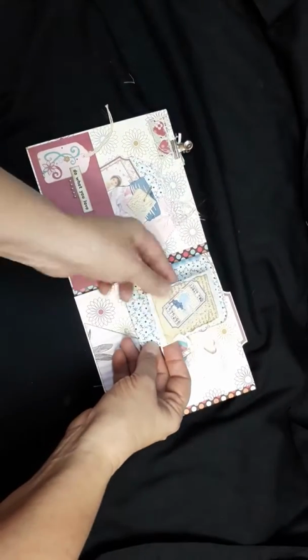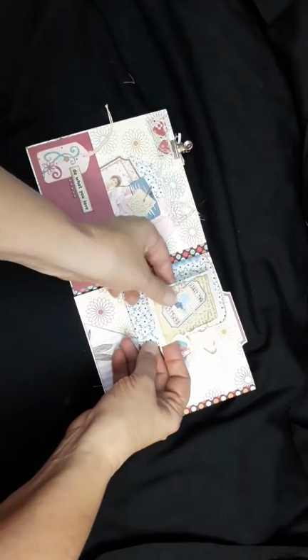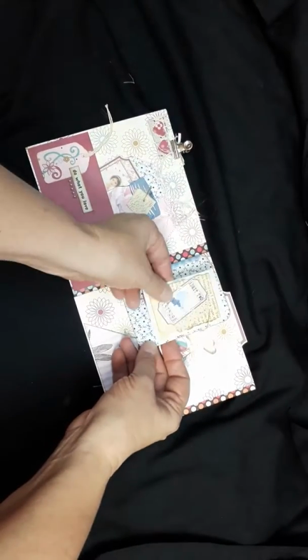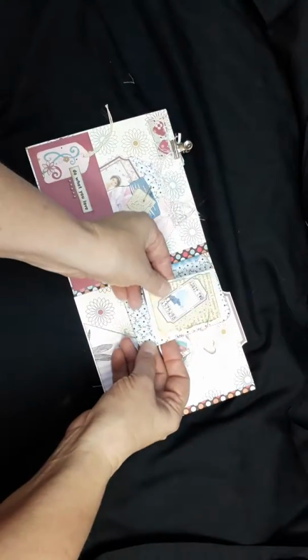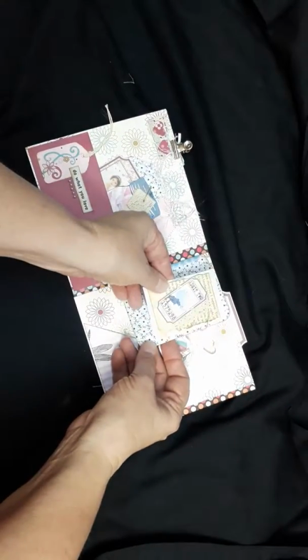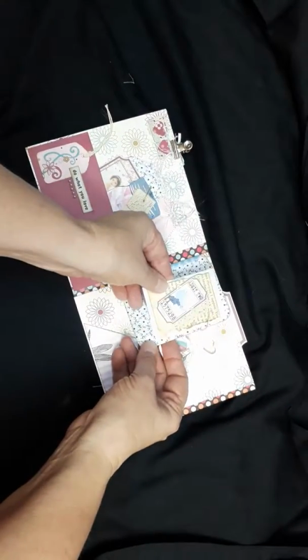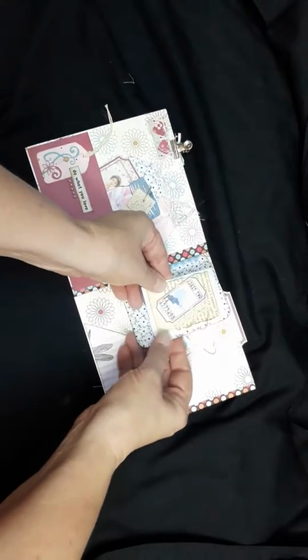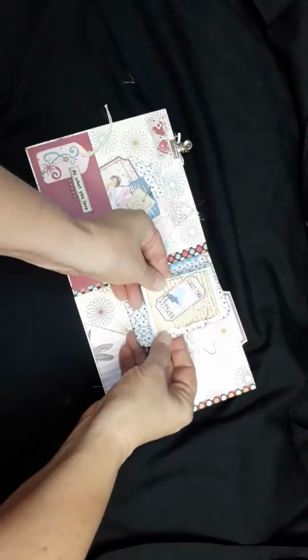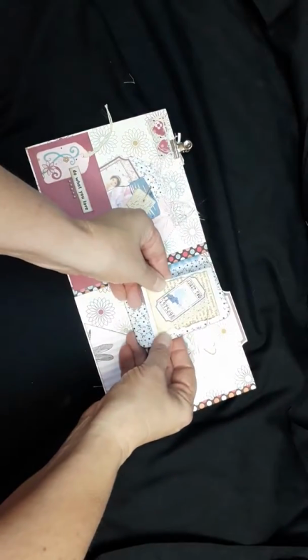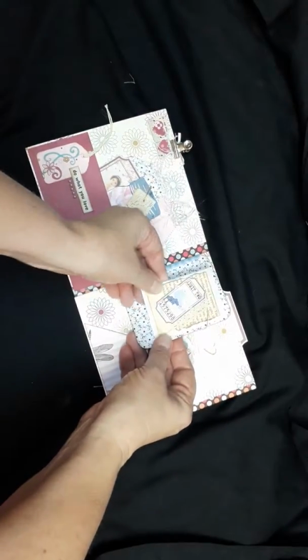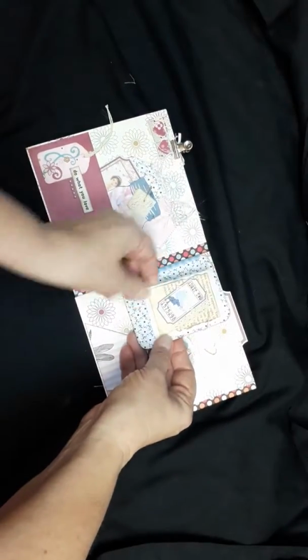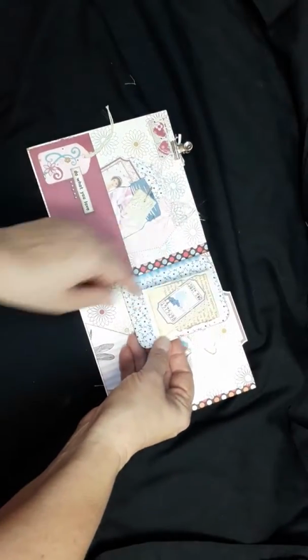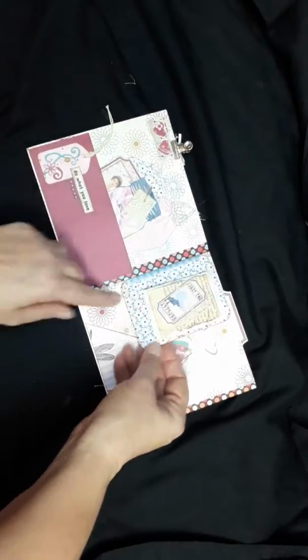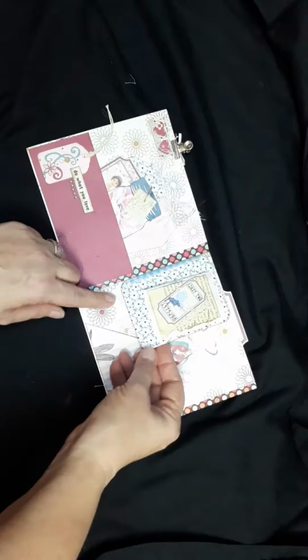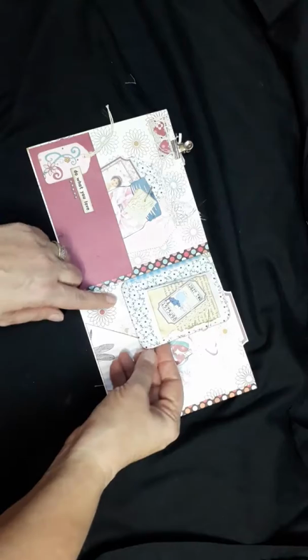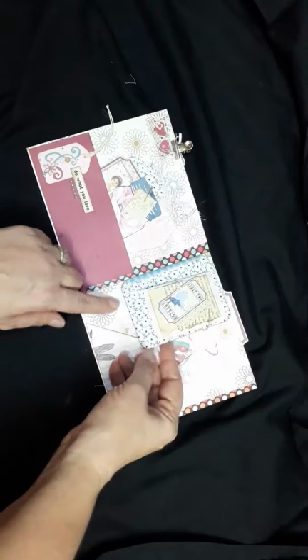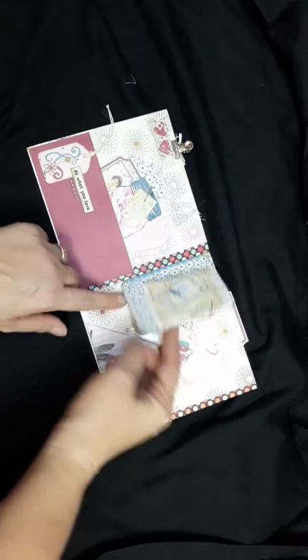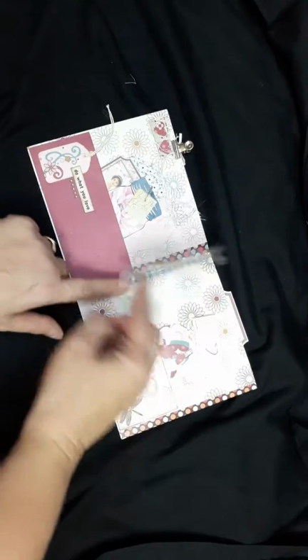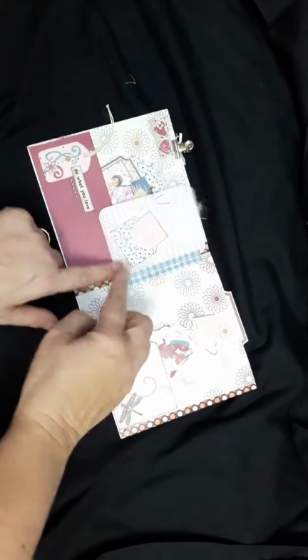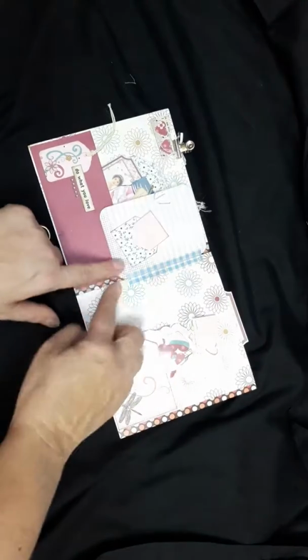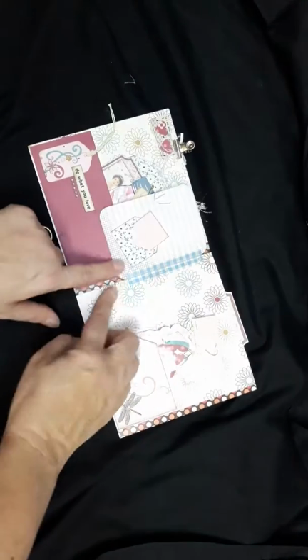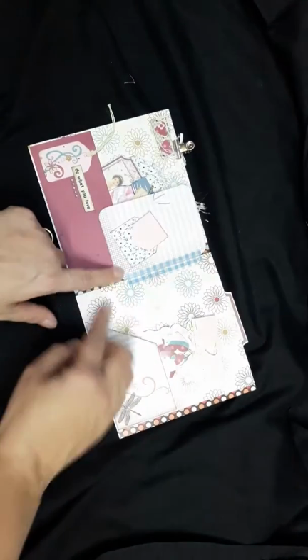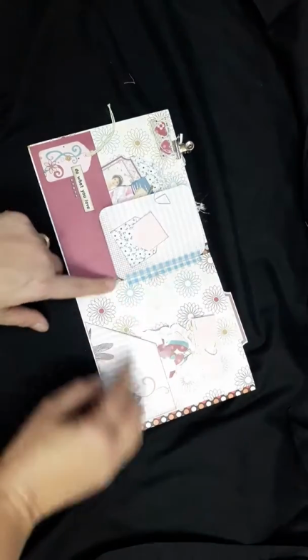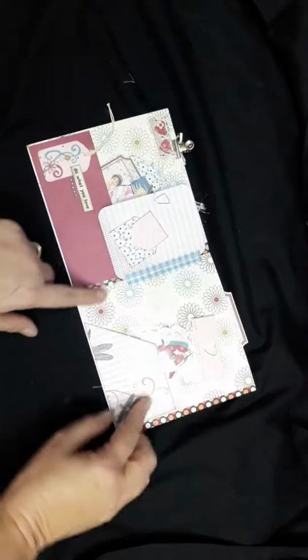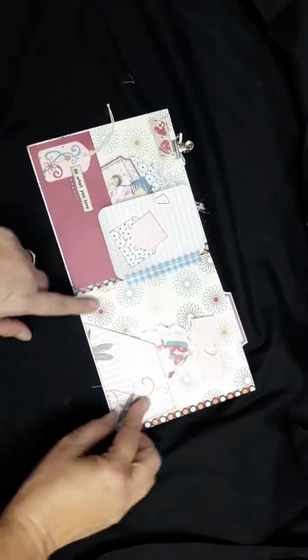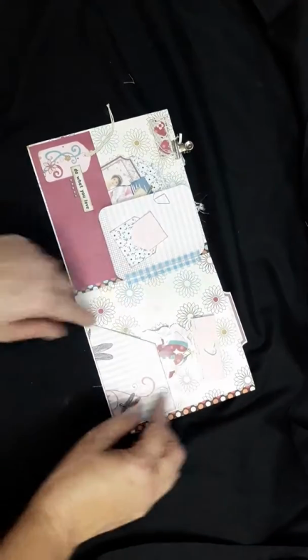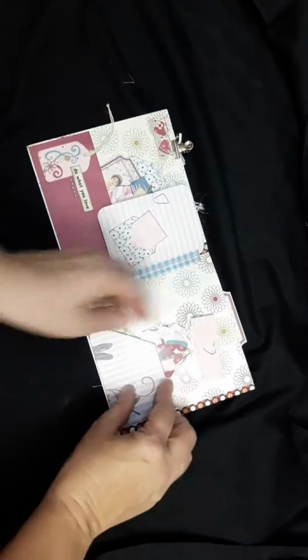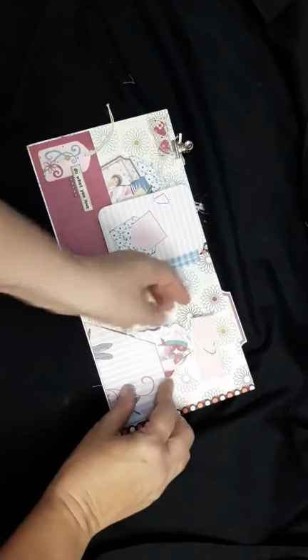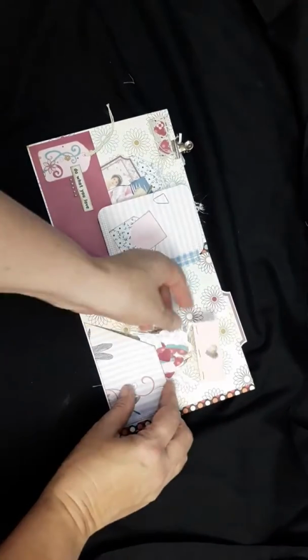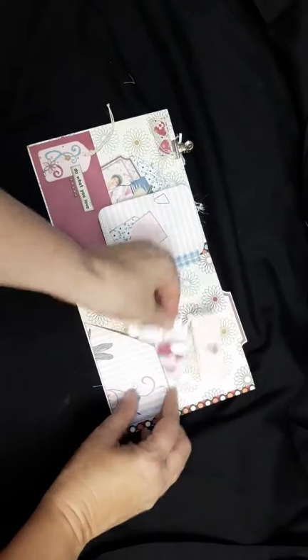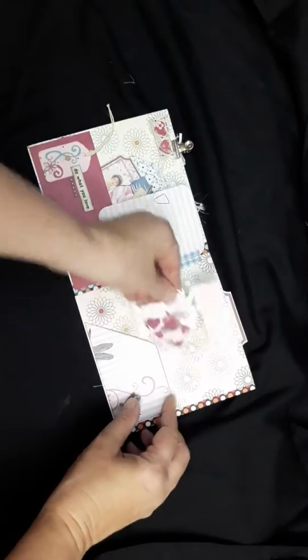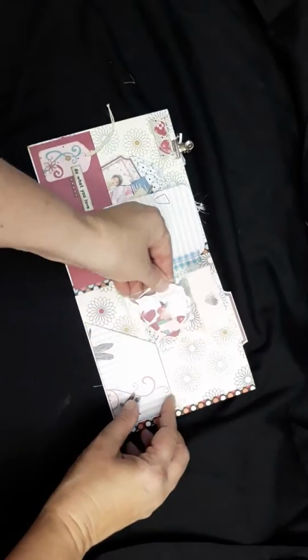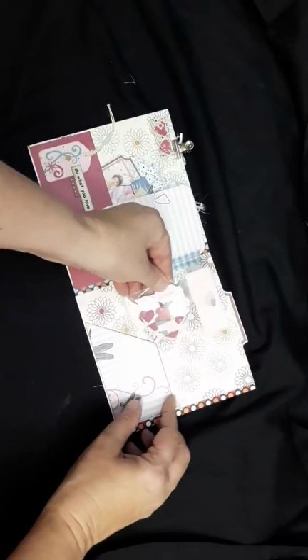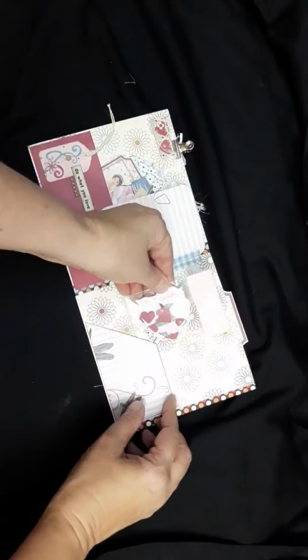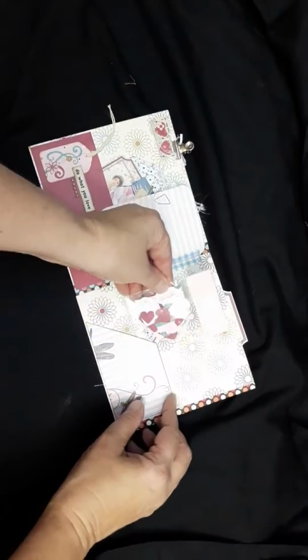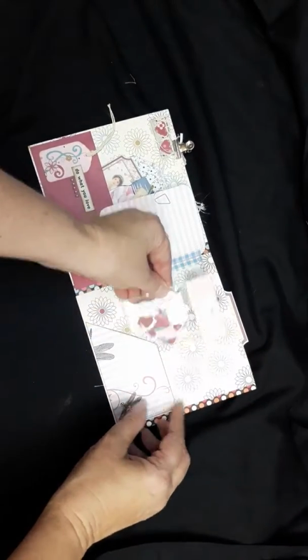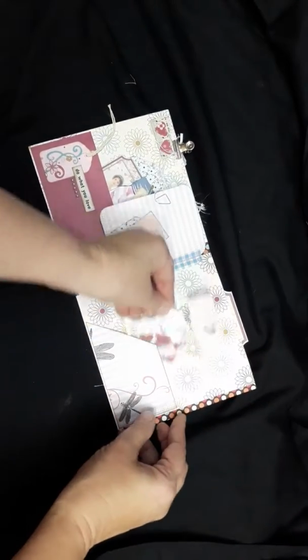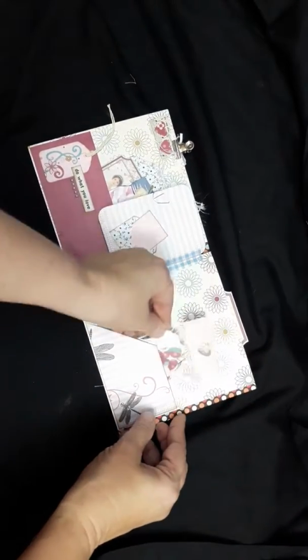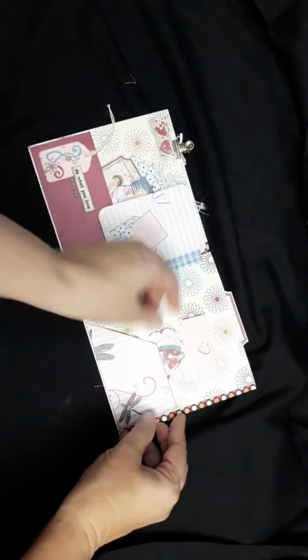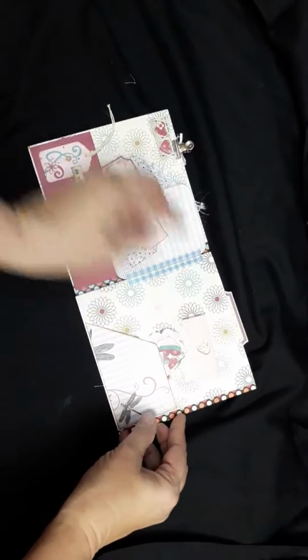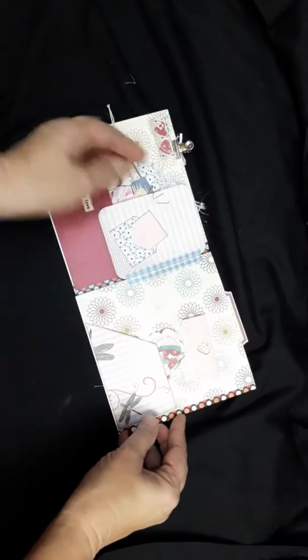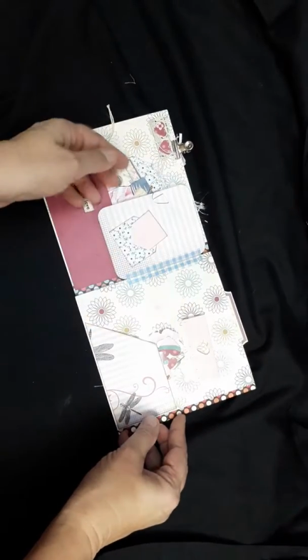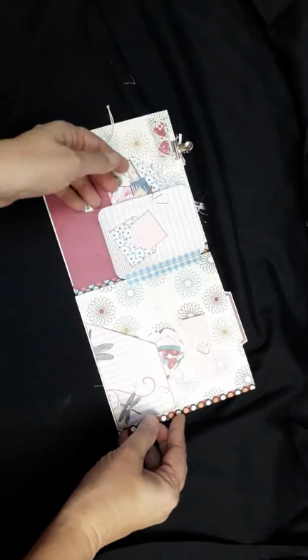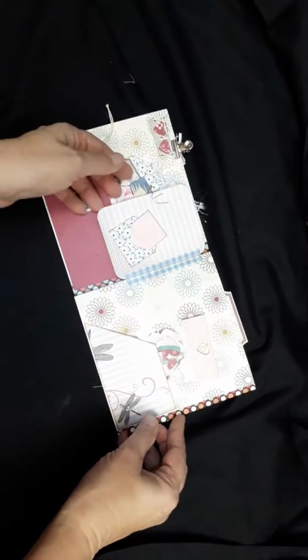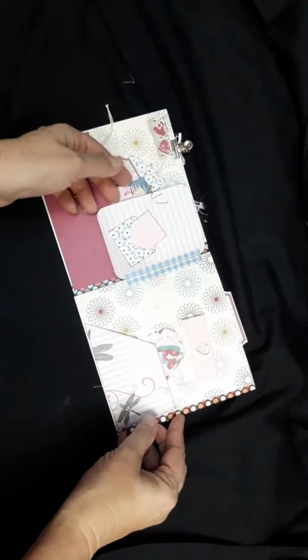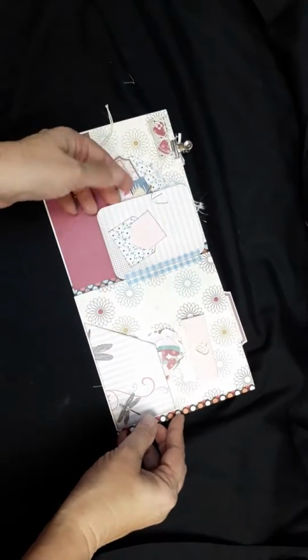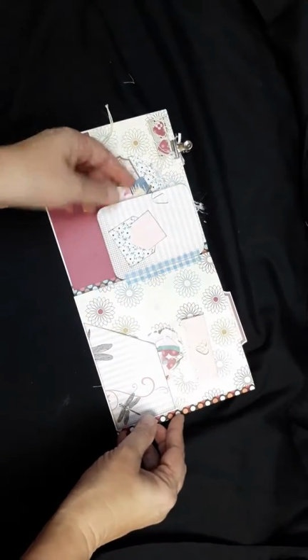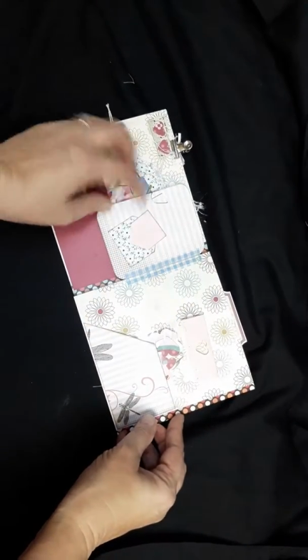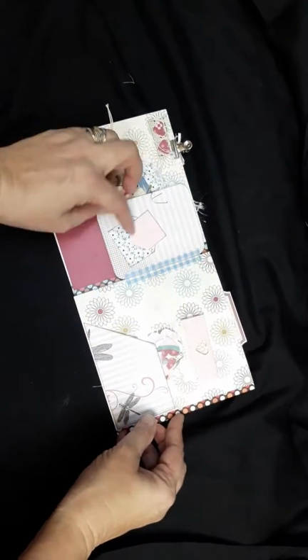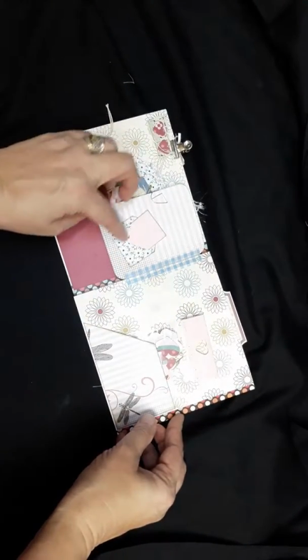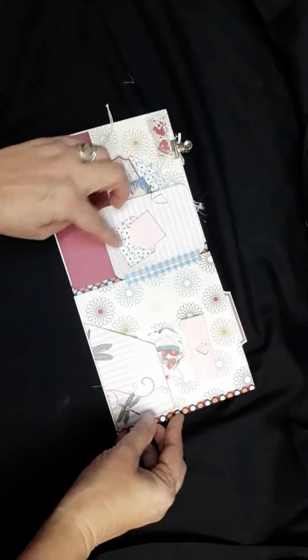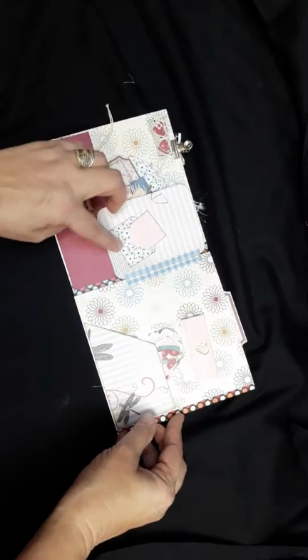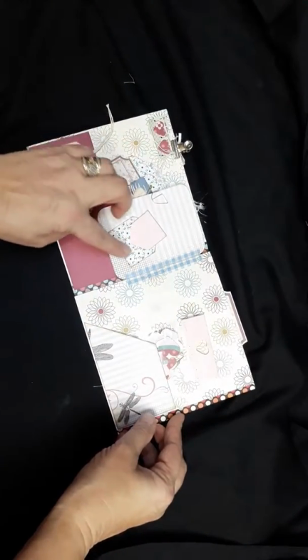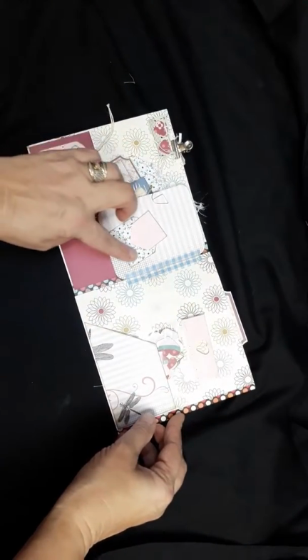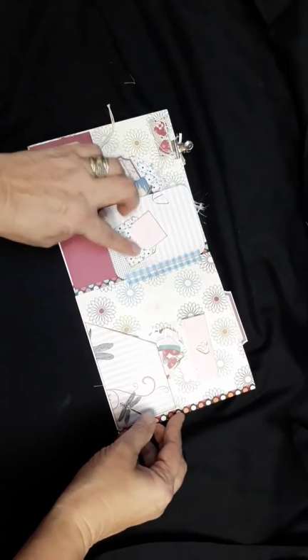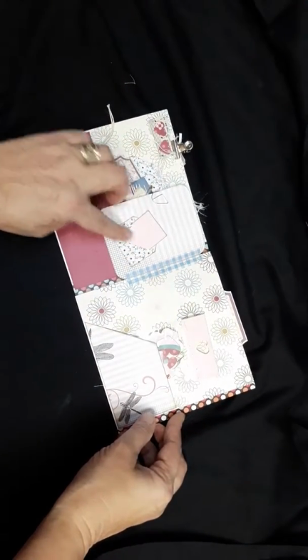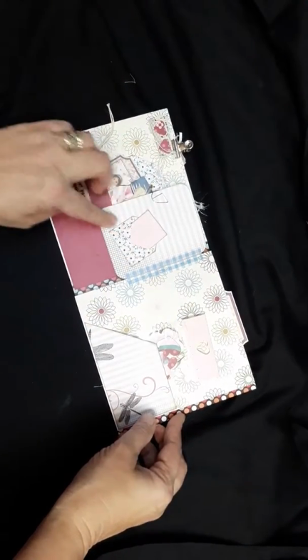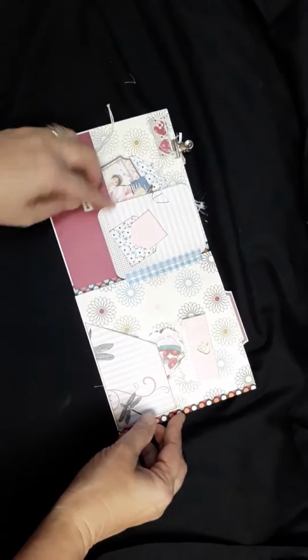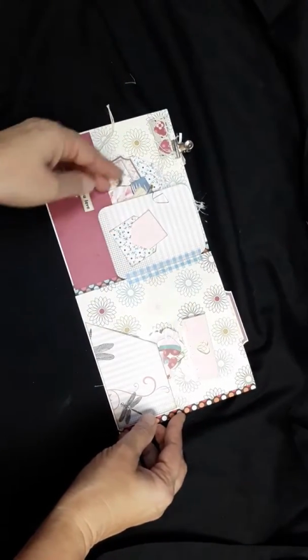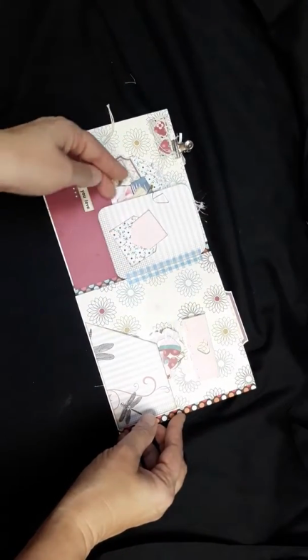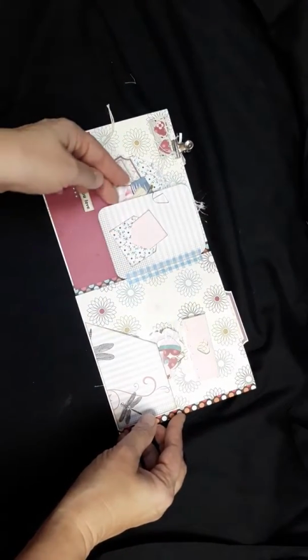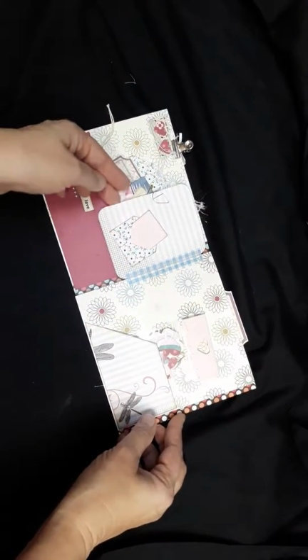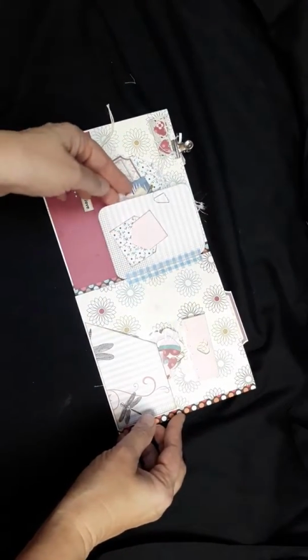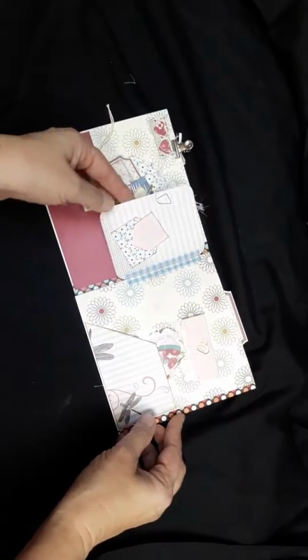Again, a mini booklet. Again, some goodies and a small envelope.